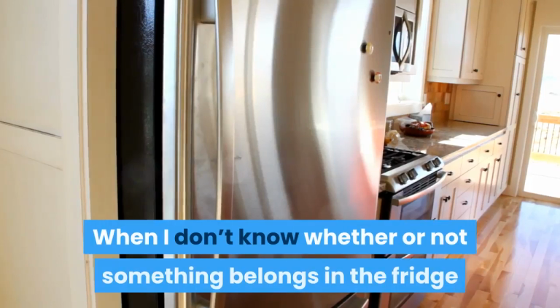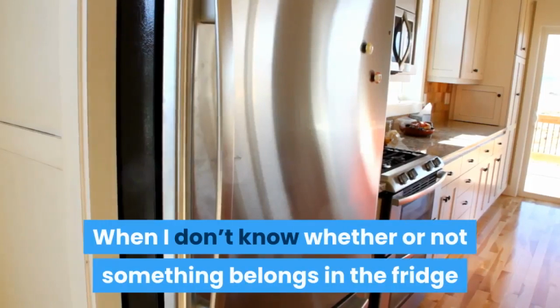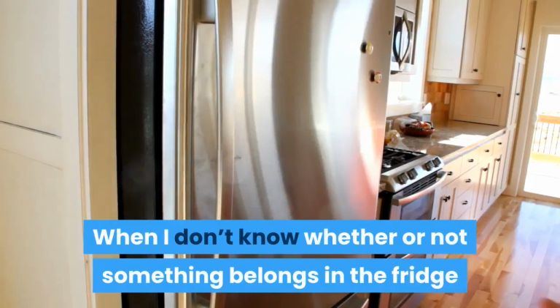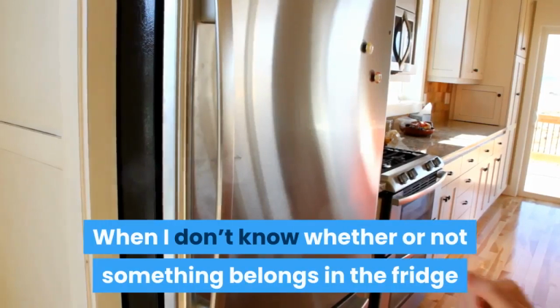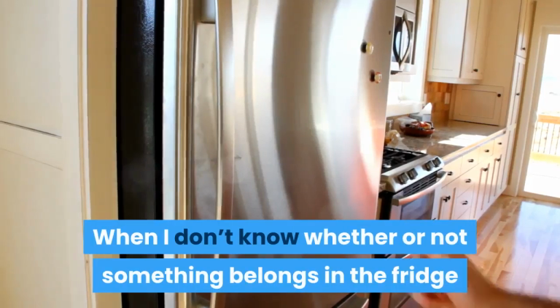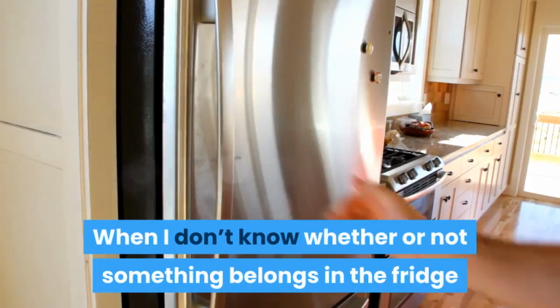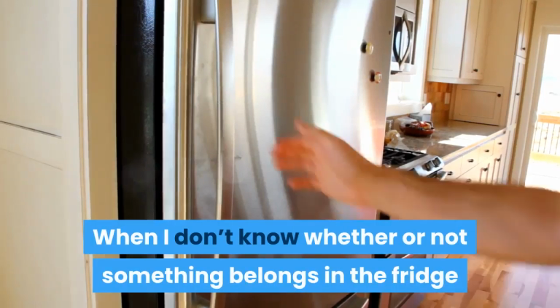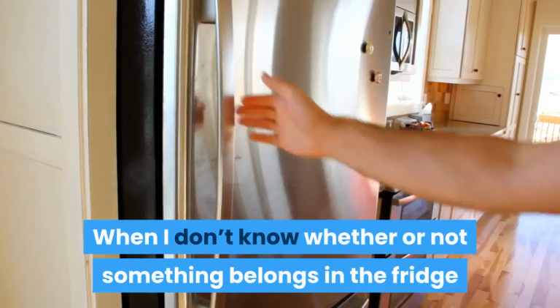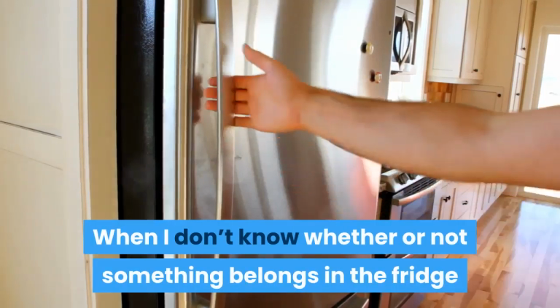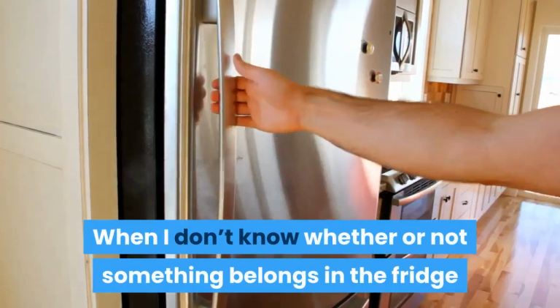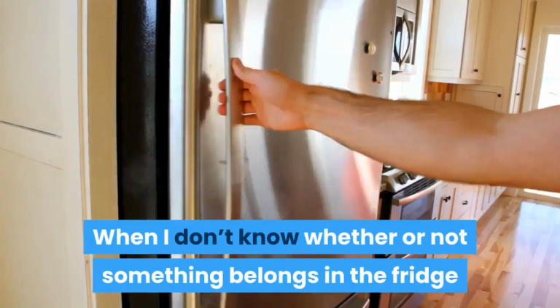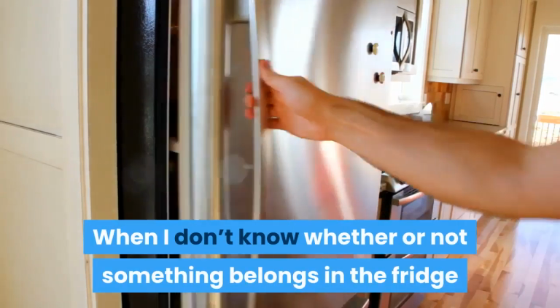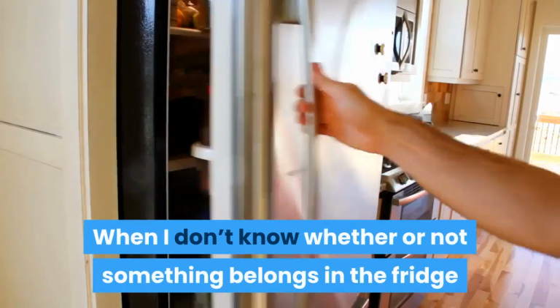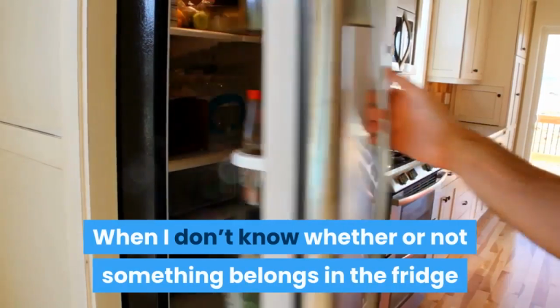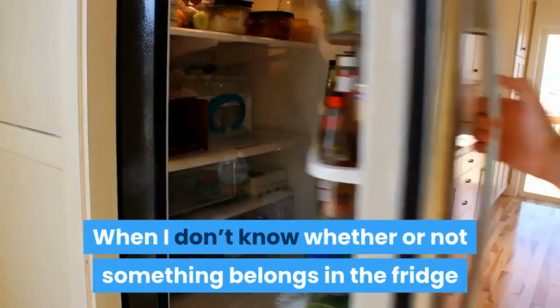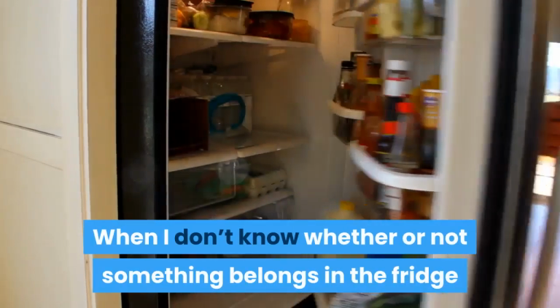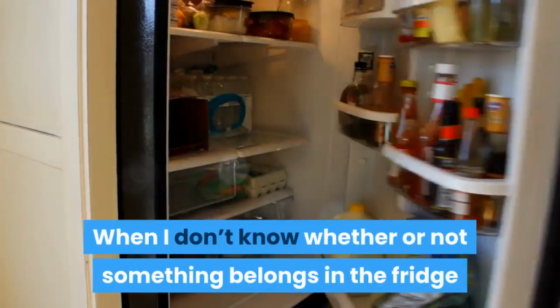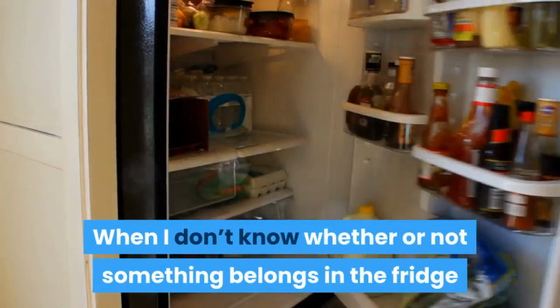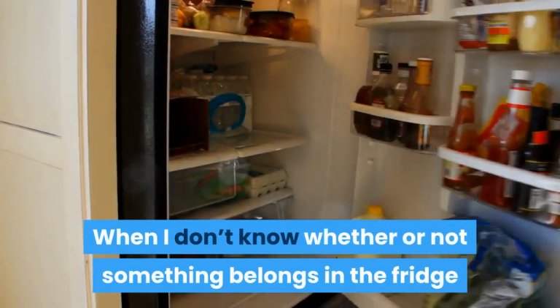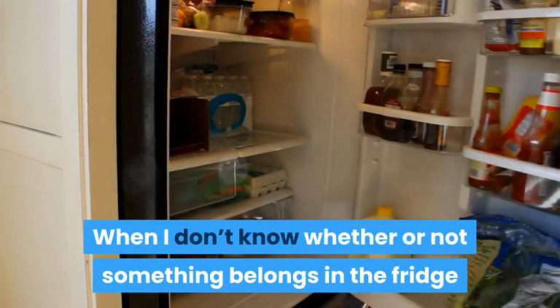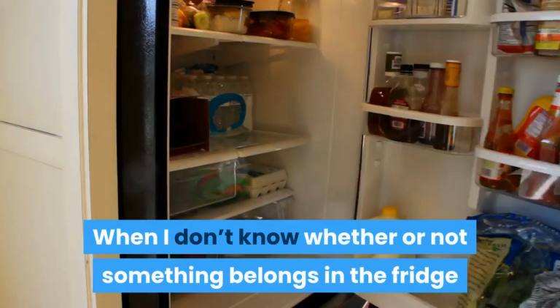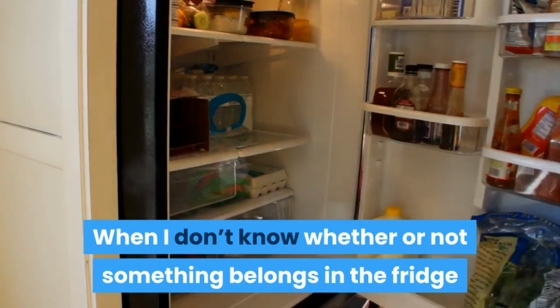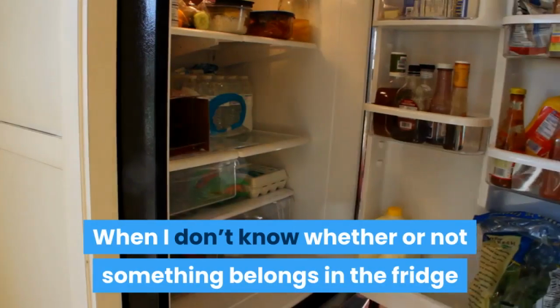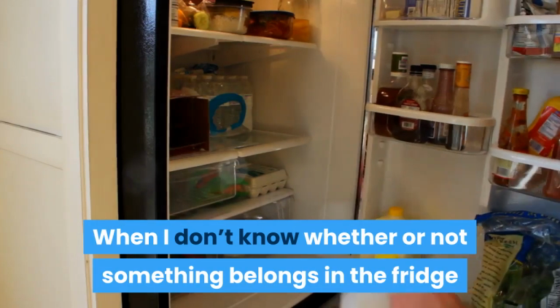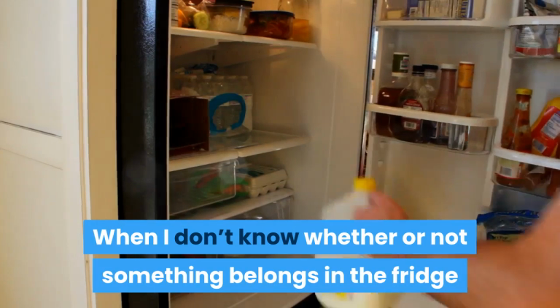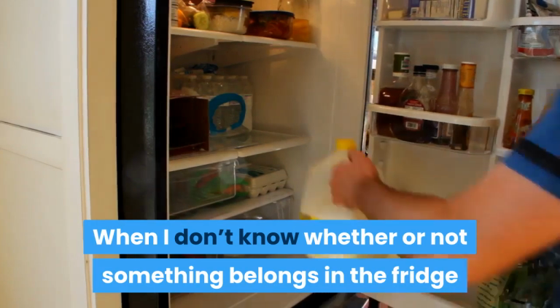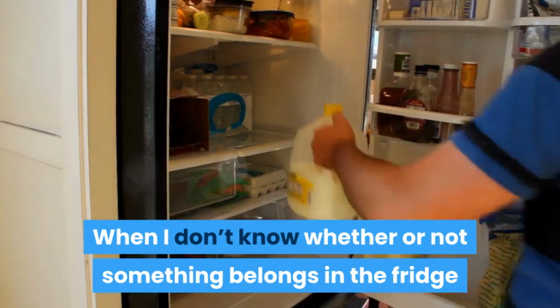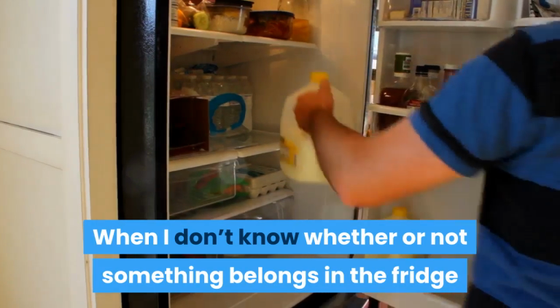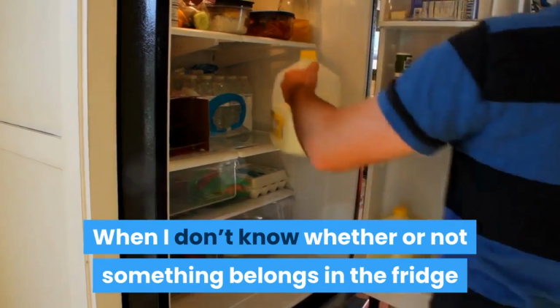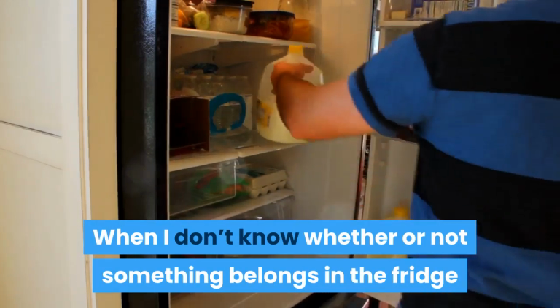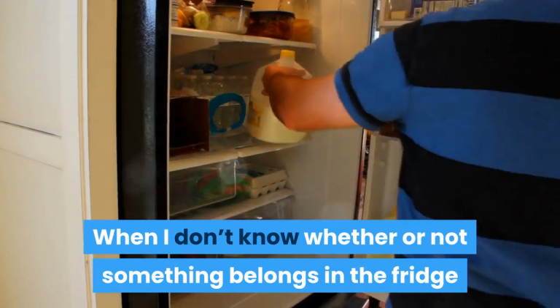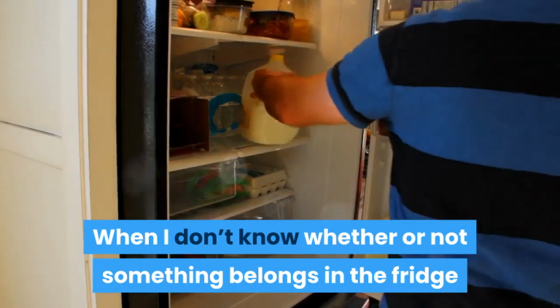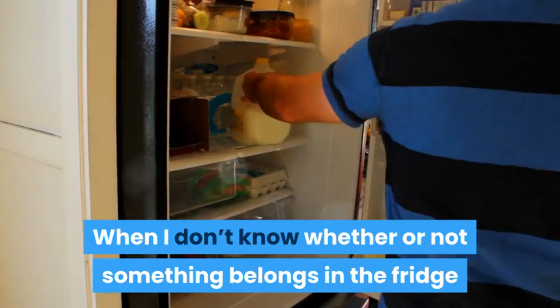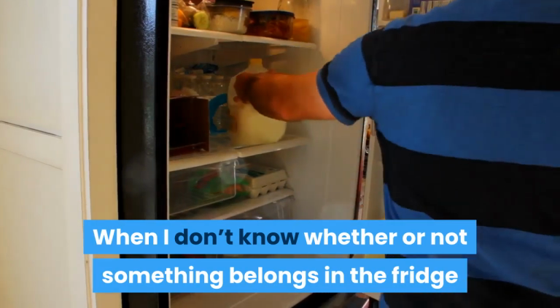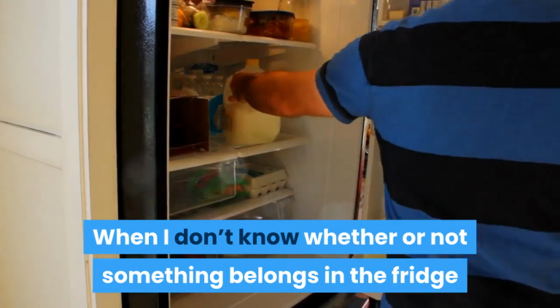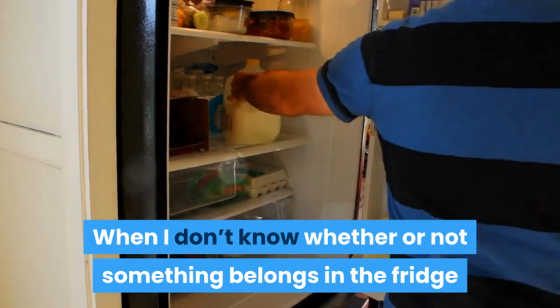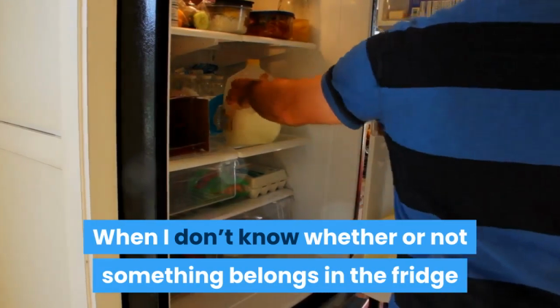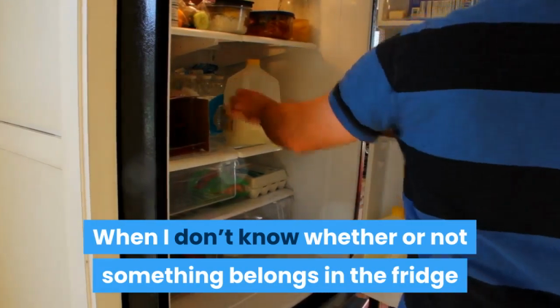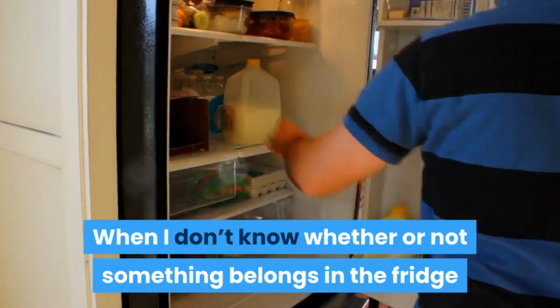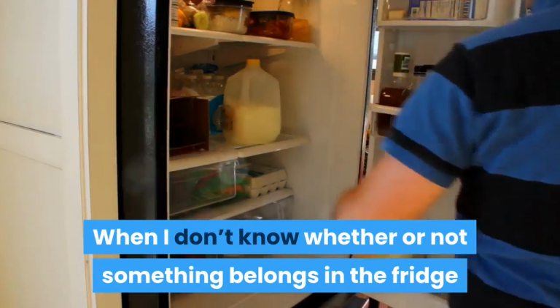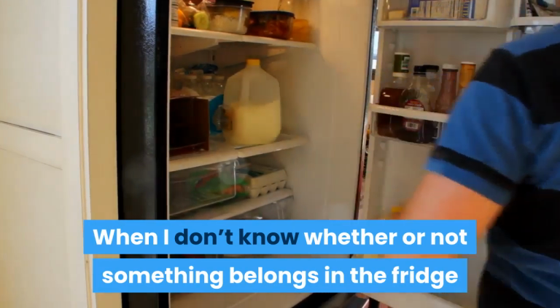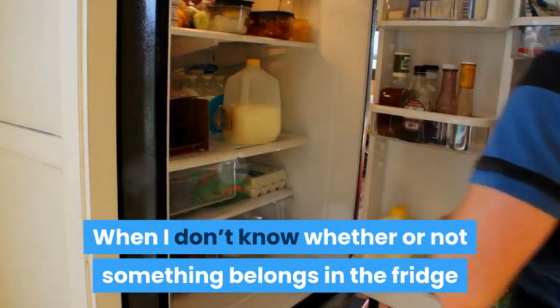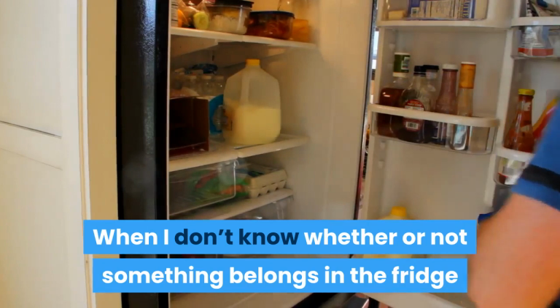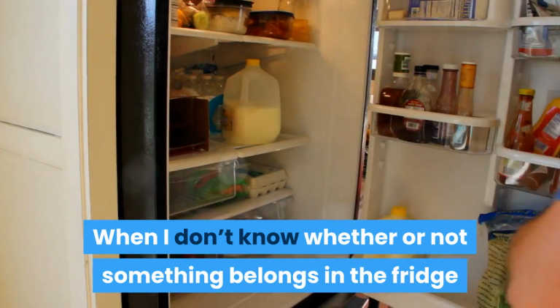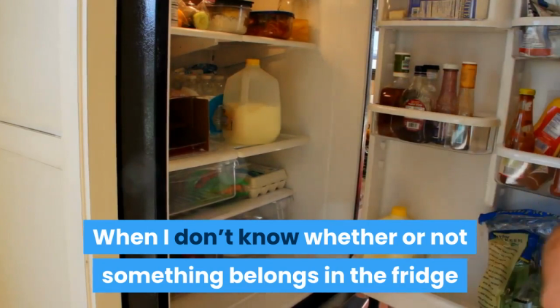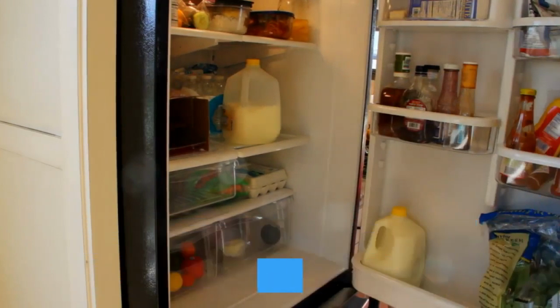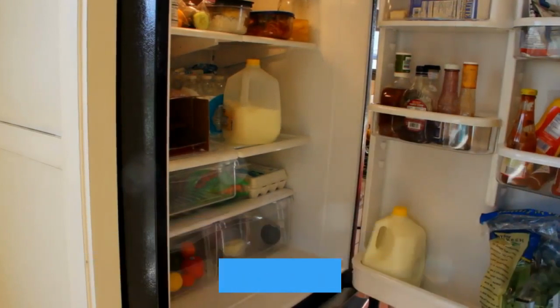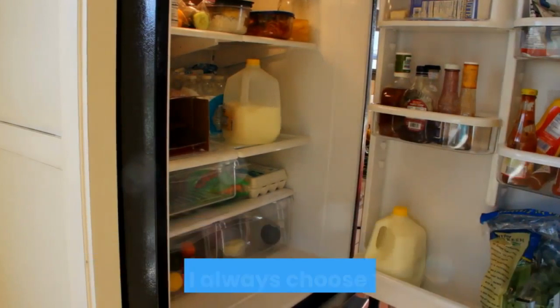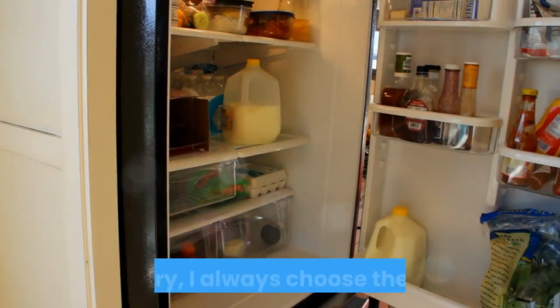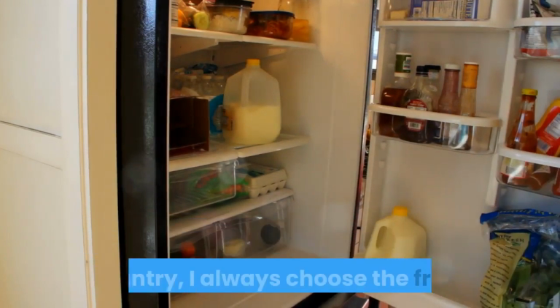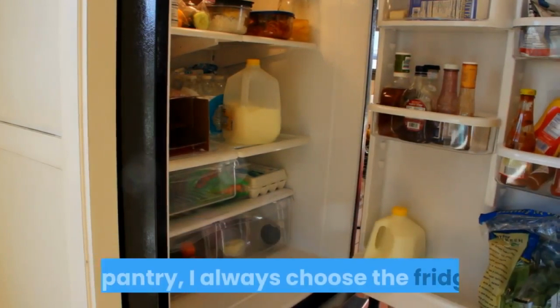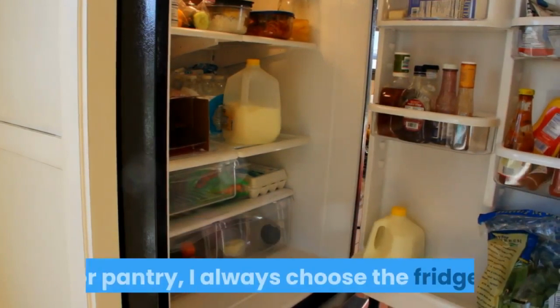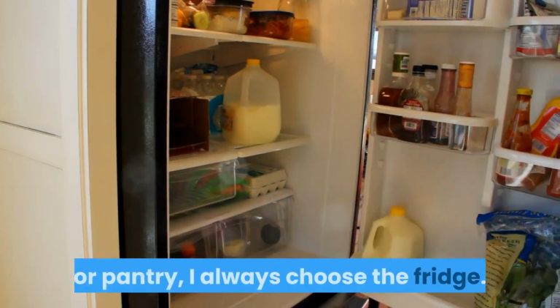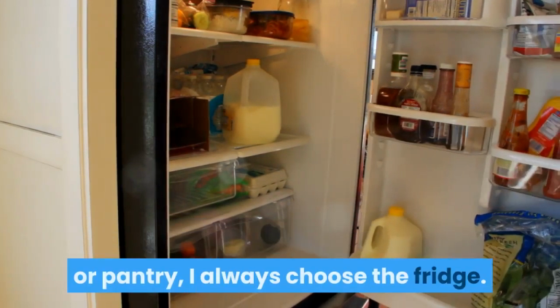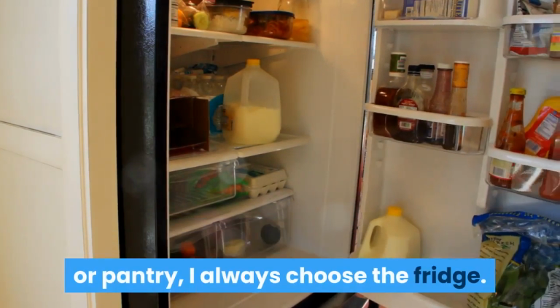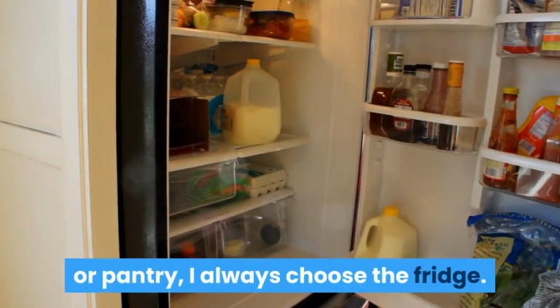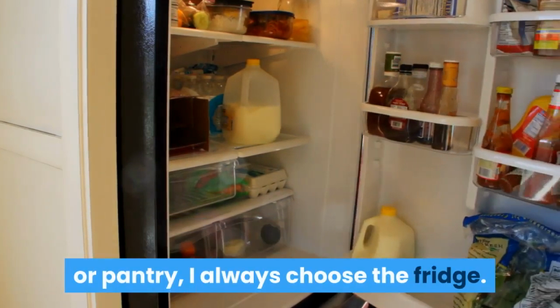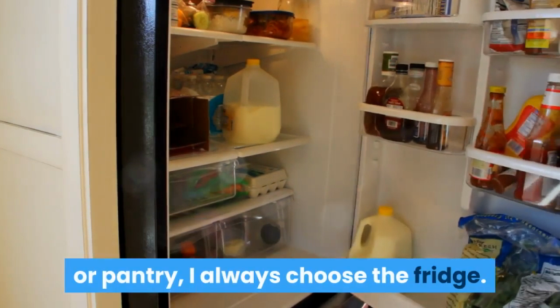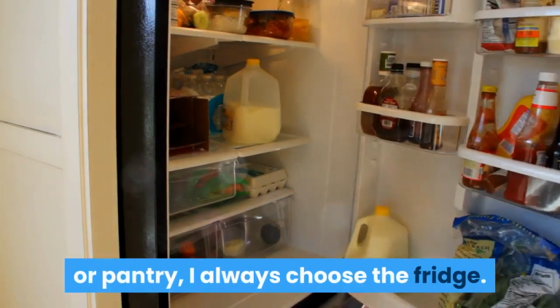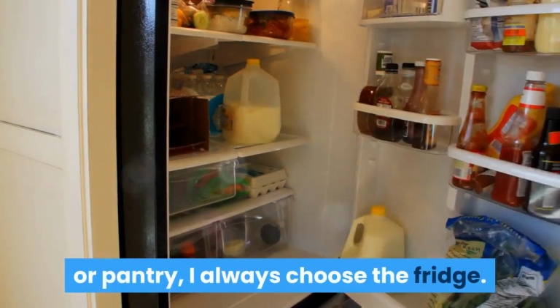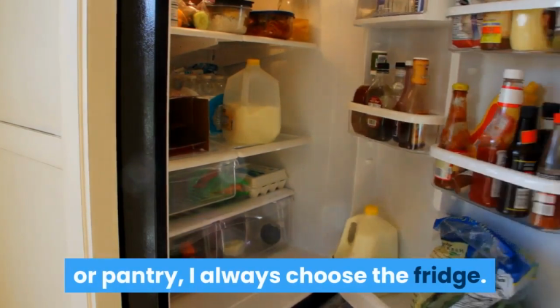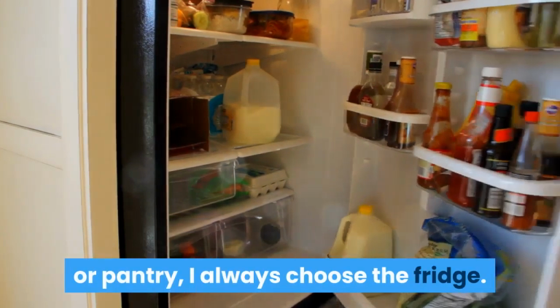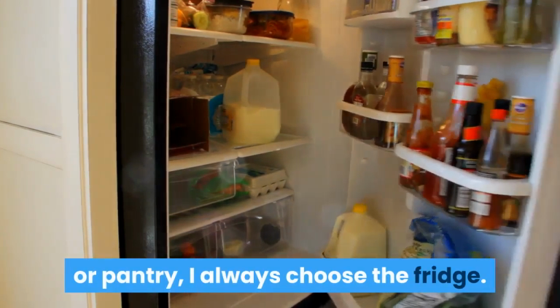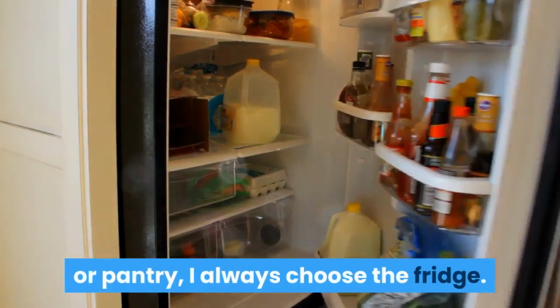When you don't know whether or not something belongs in the fridge or pantry, always choose the fridge.